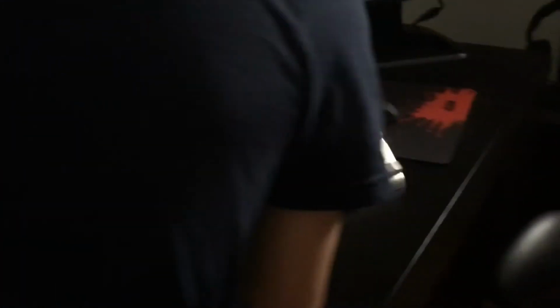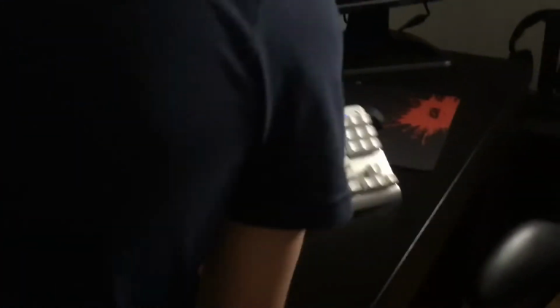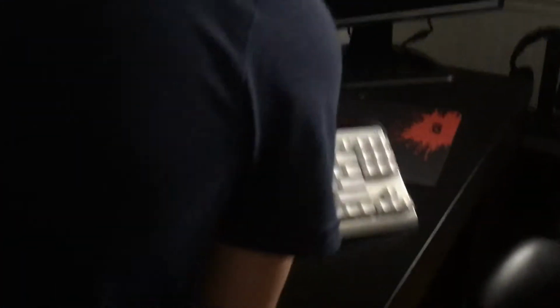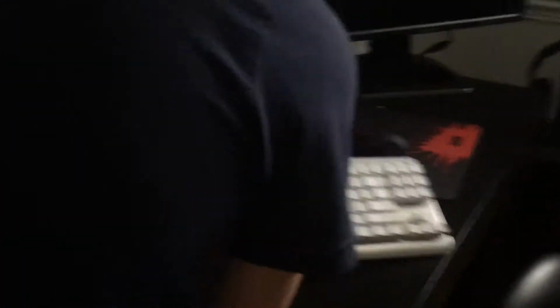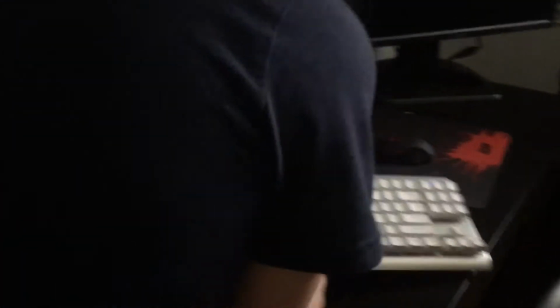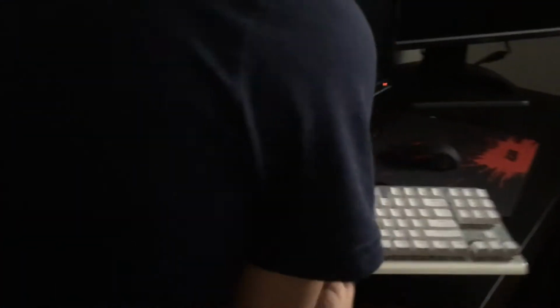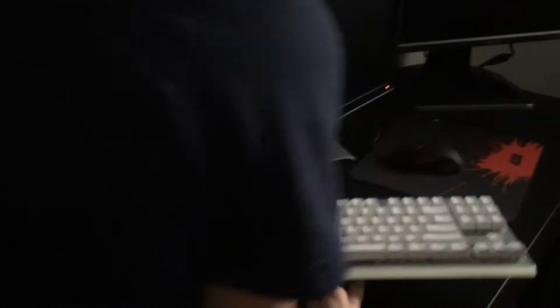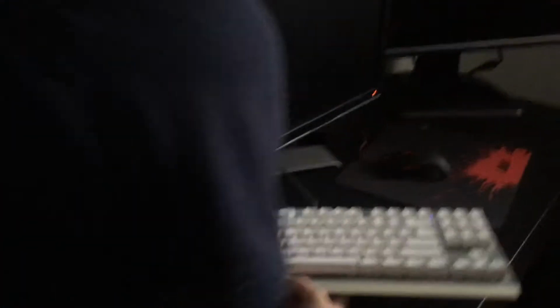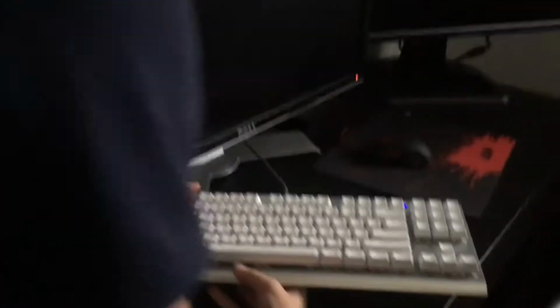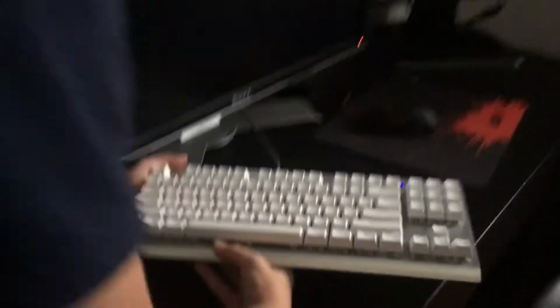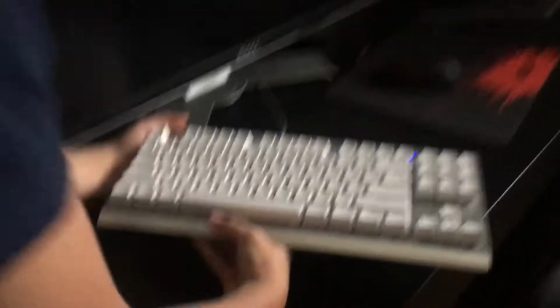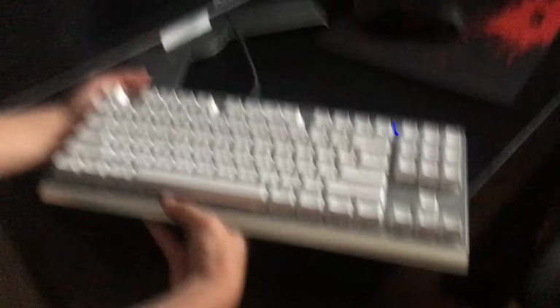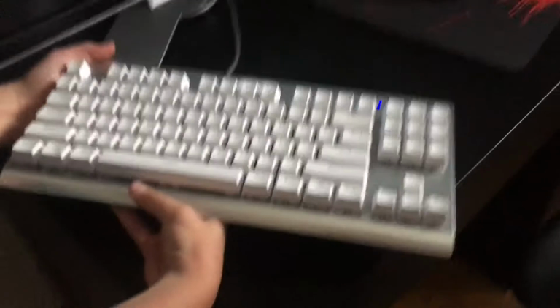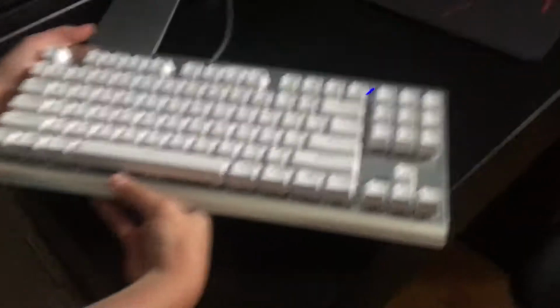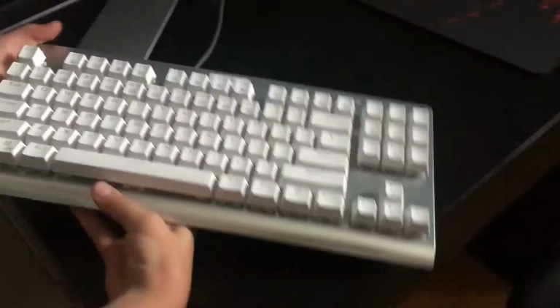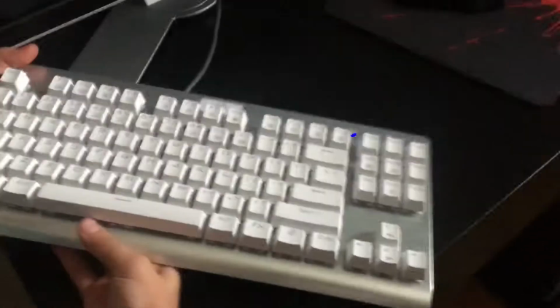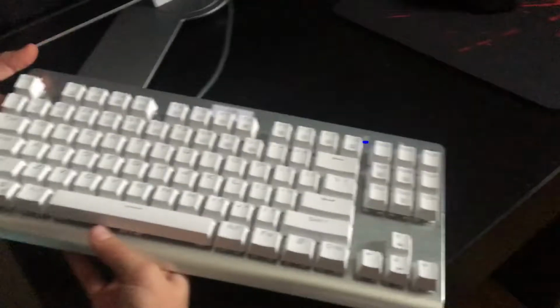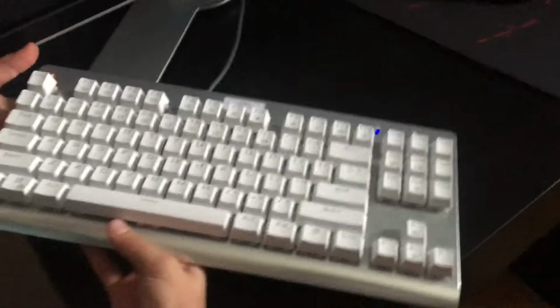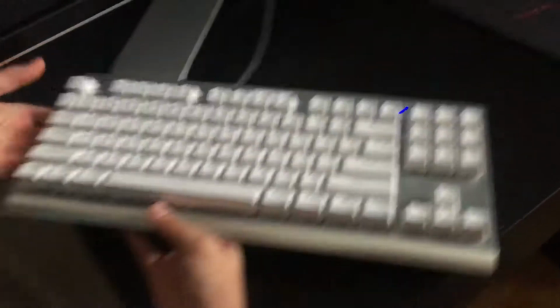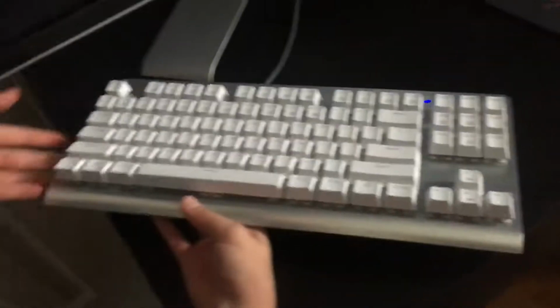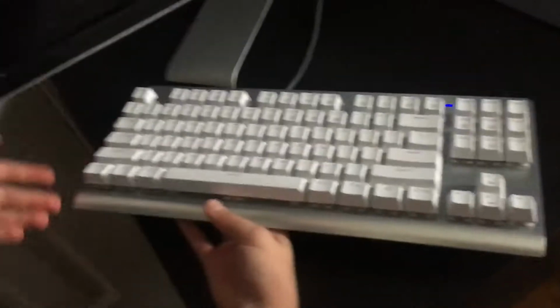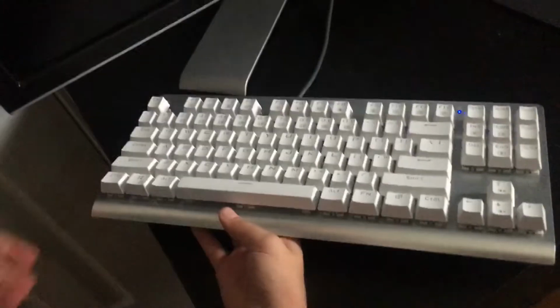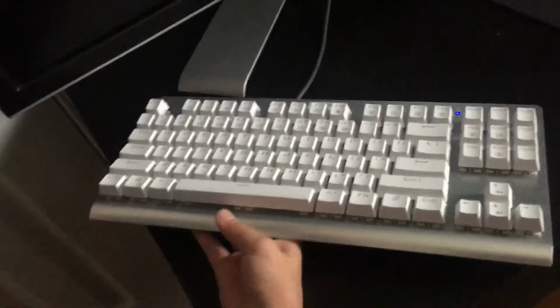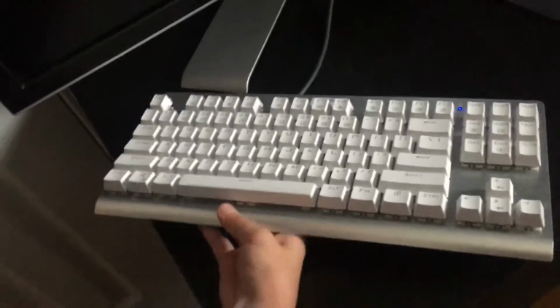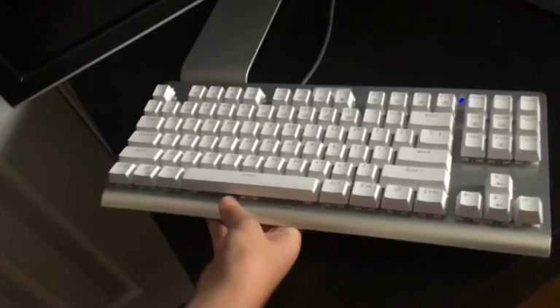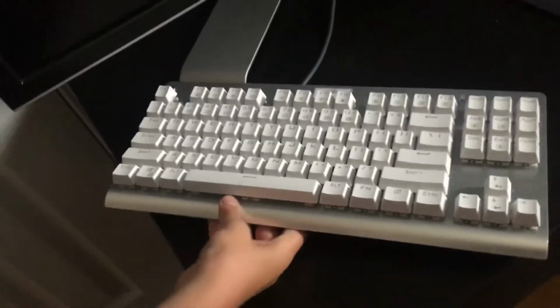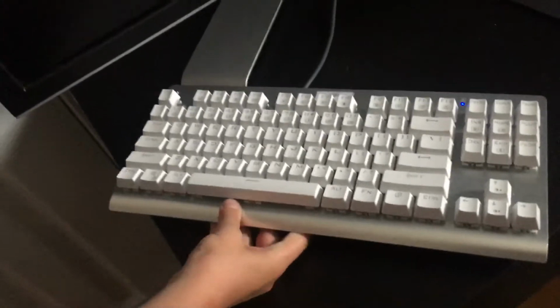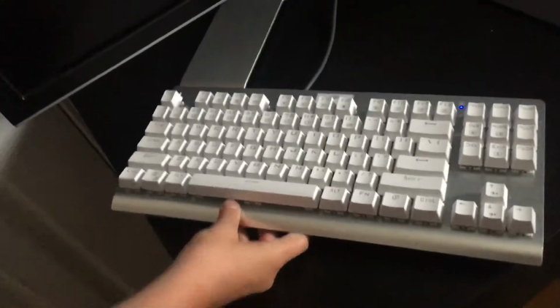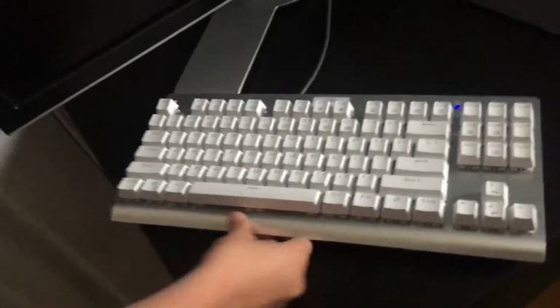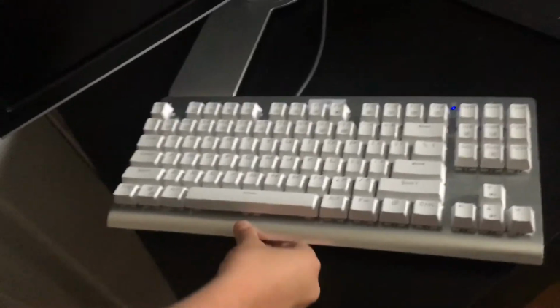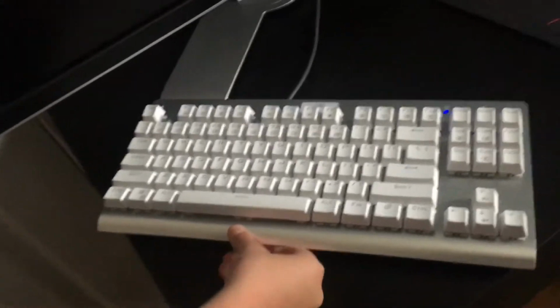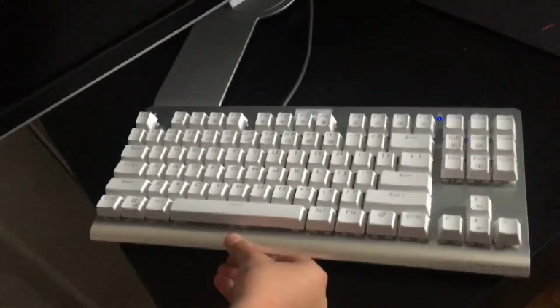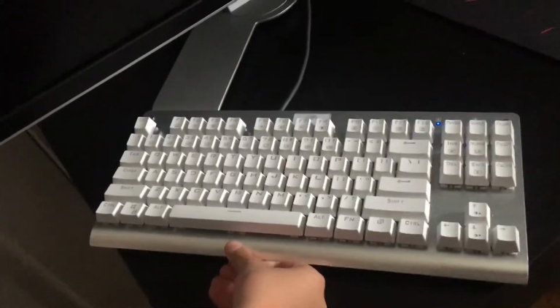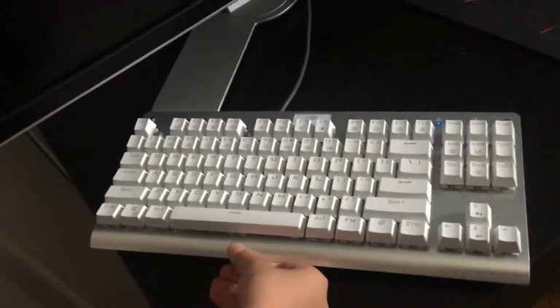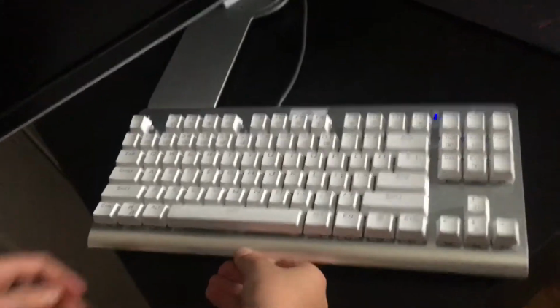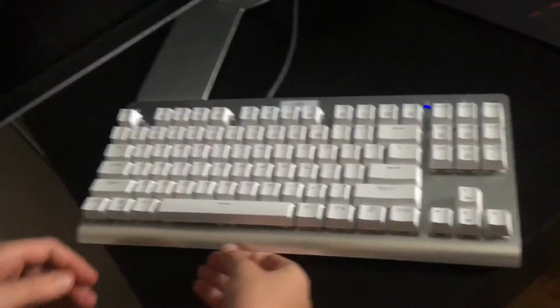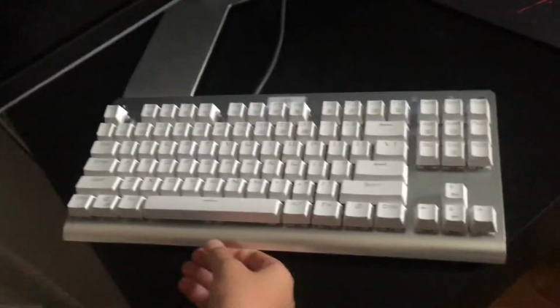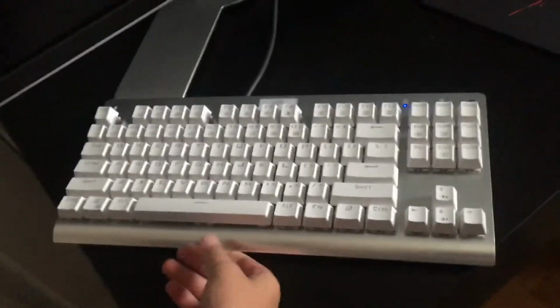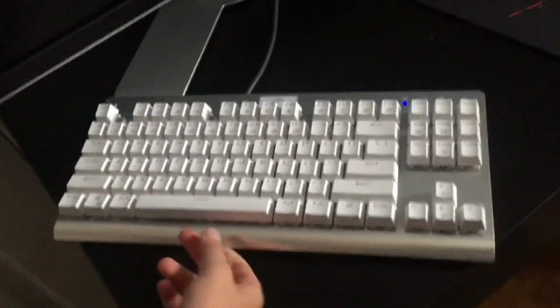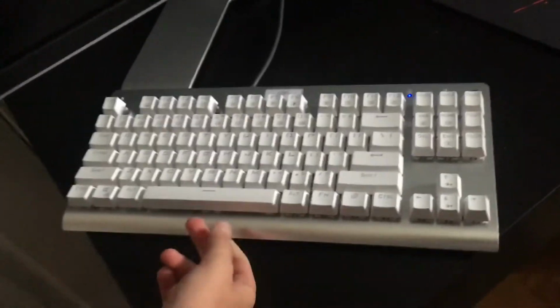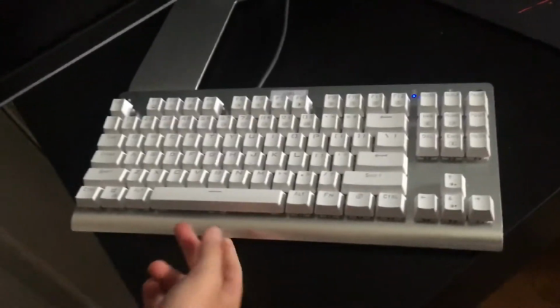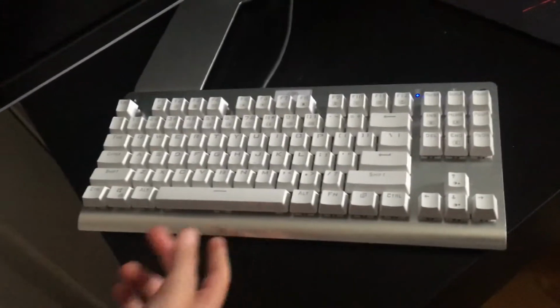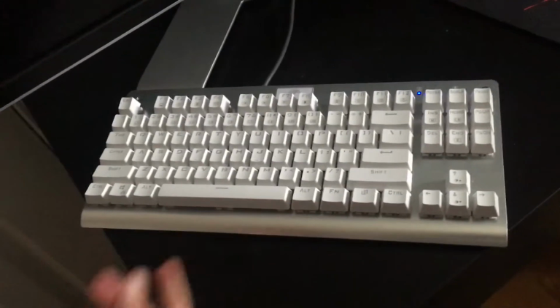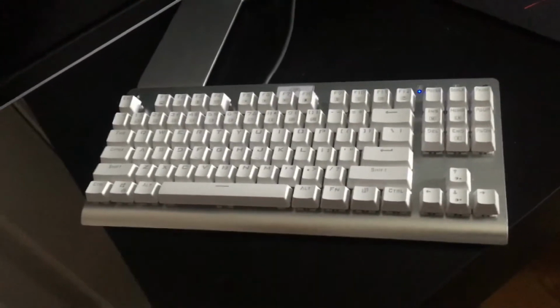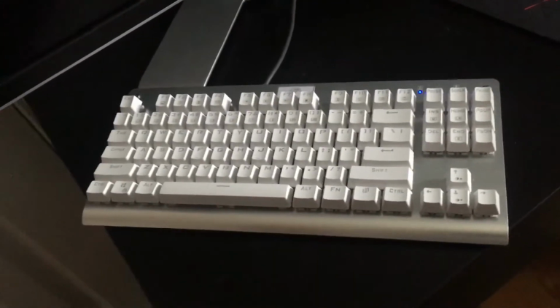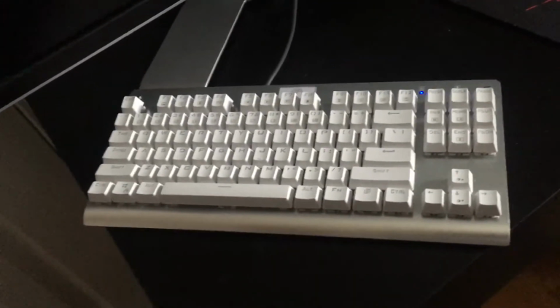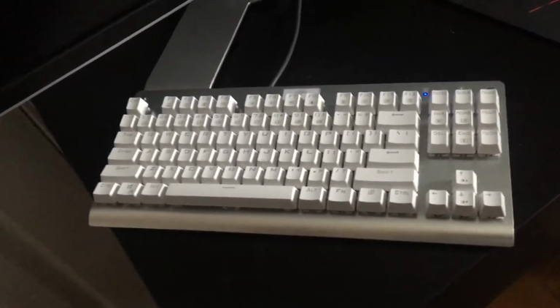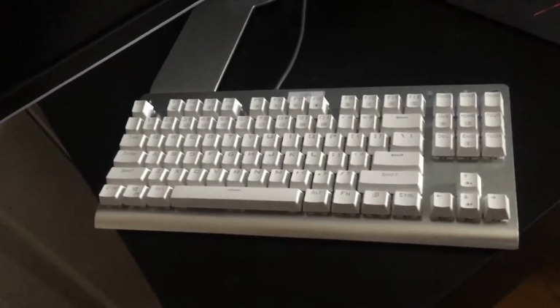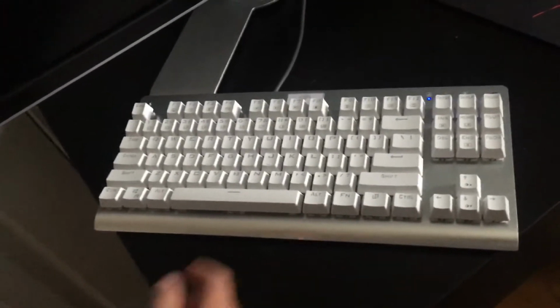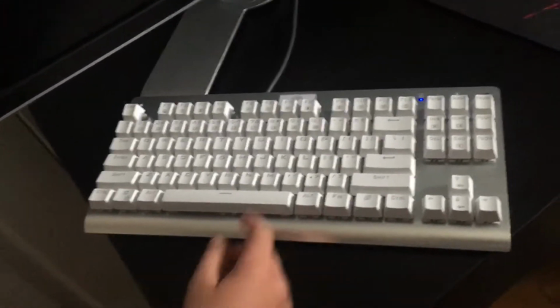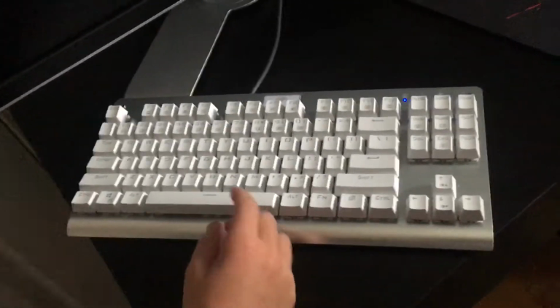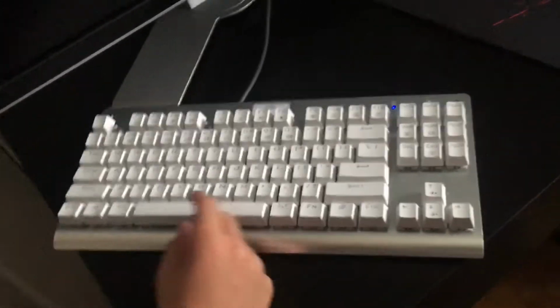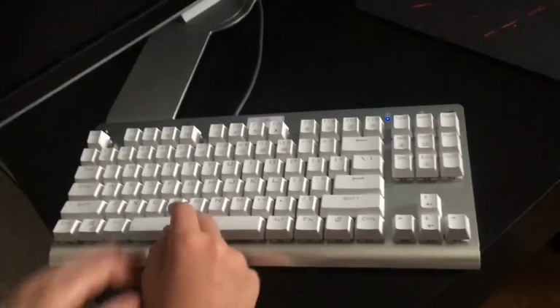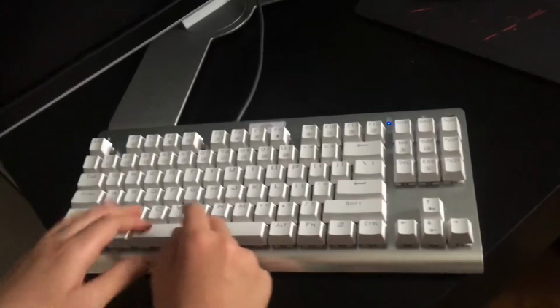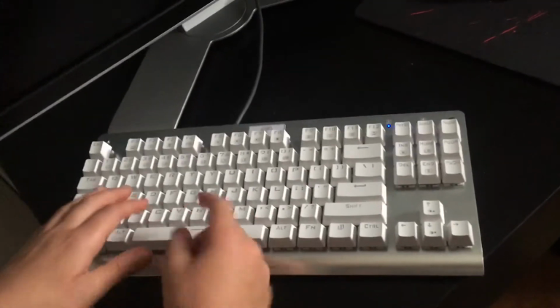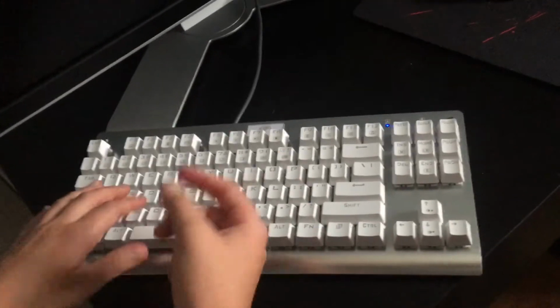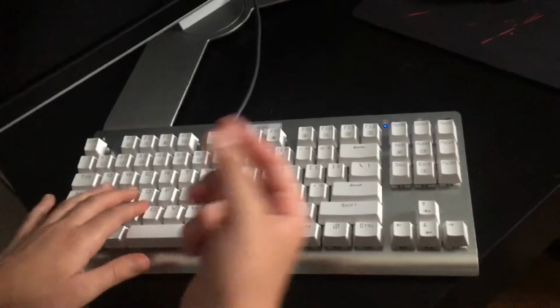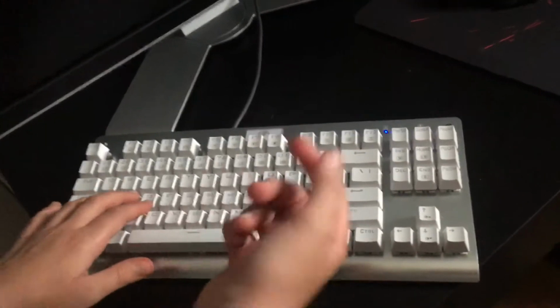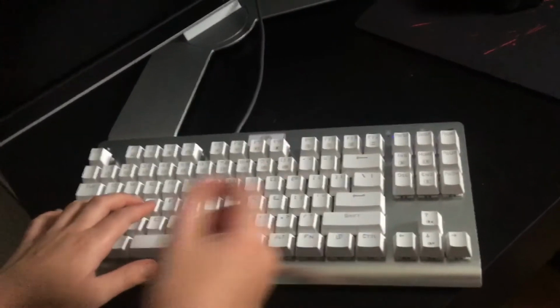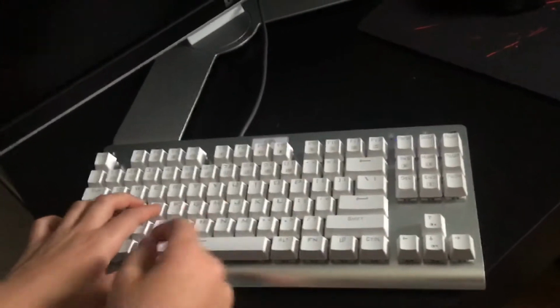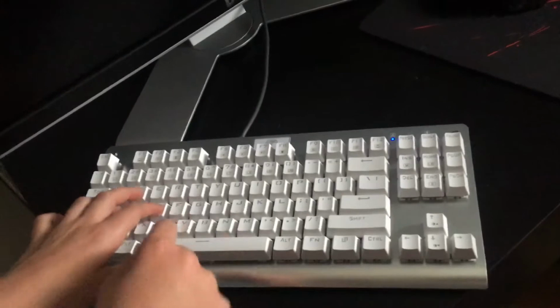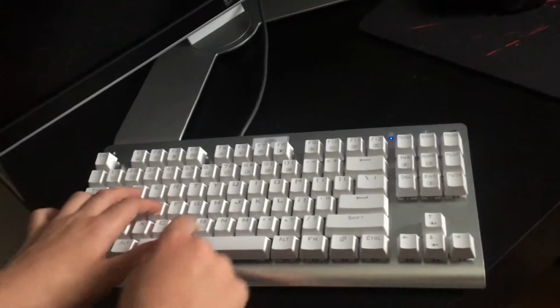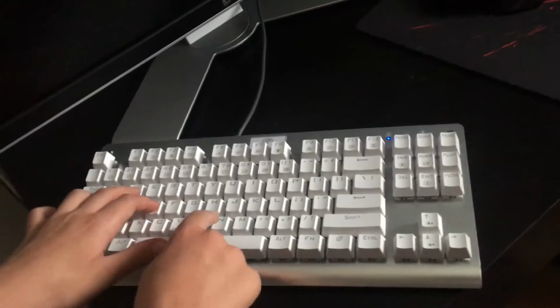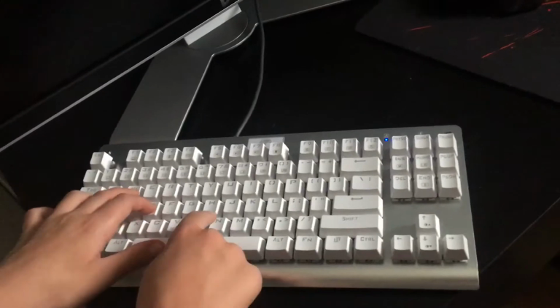Next we're moving on to my keyboard. It's an E-Element Z77 keyboard. It has 87 keys — yeah, I just use it.